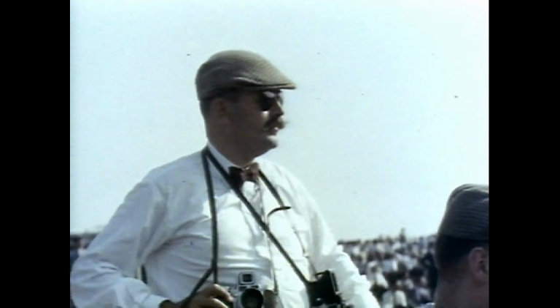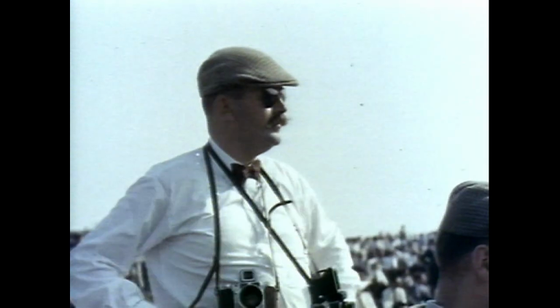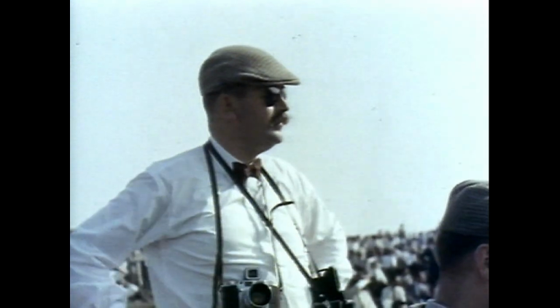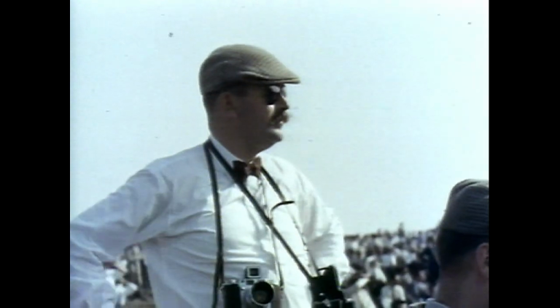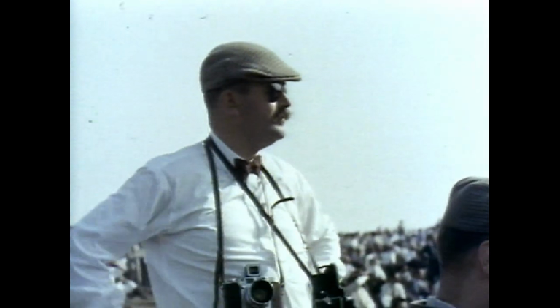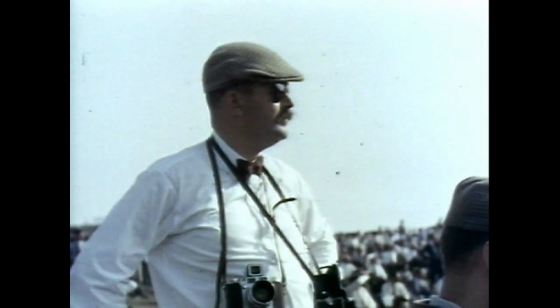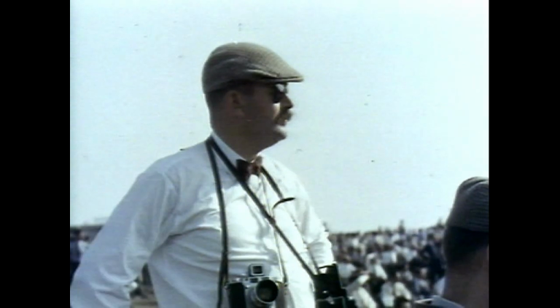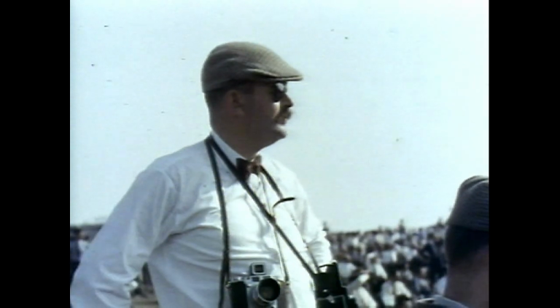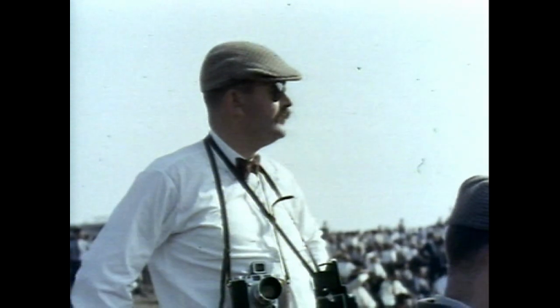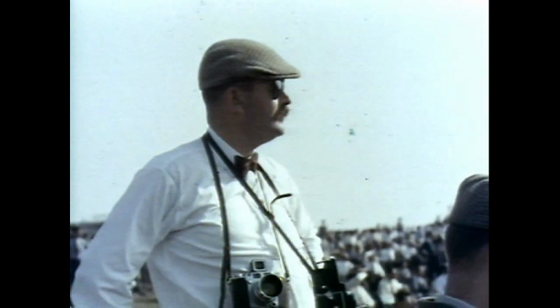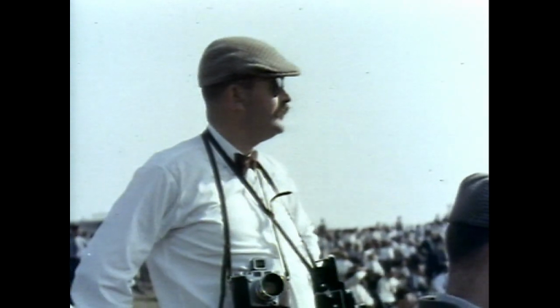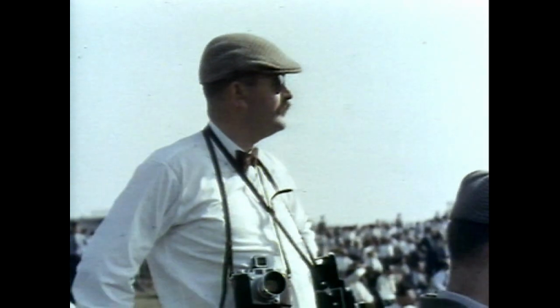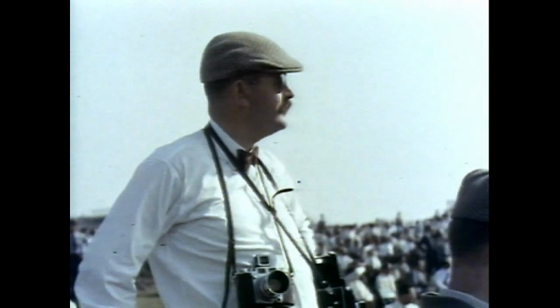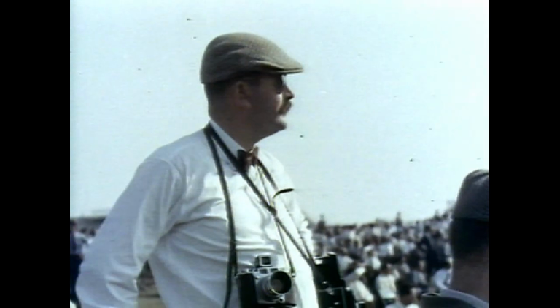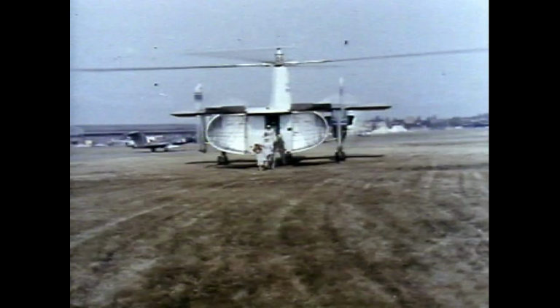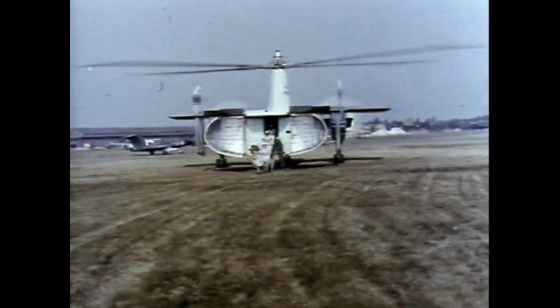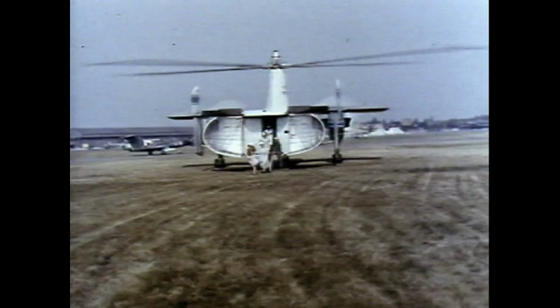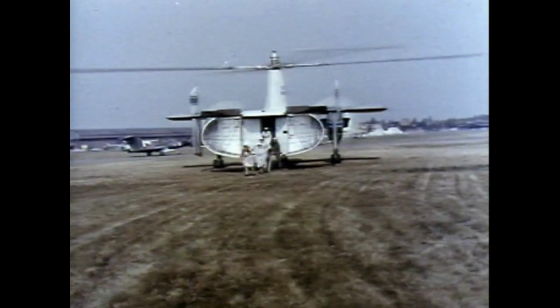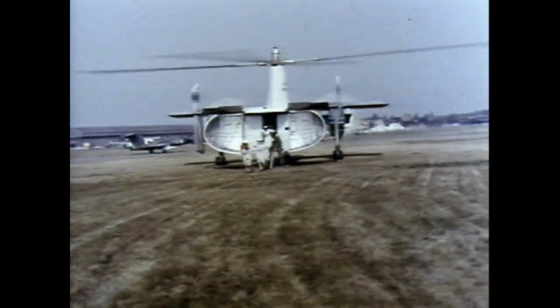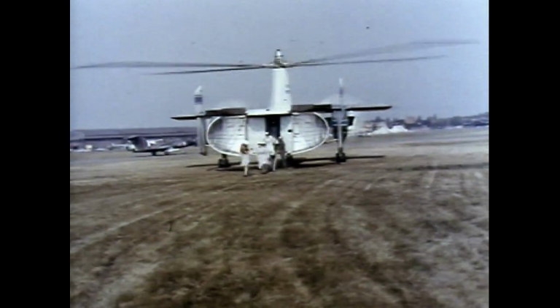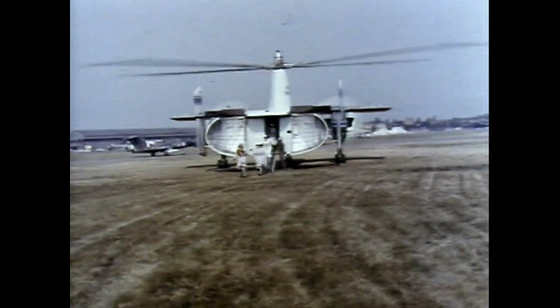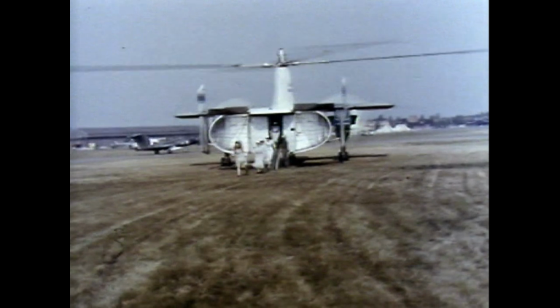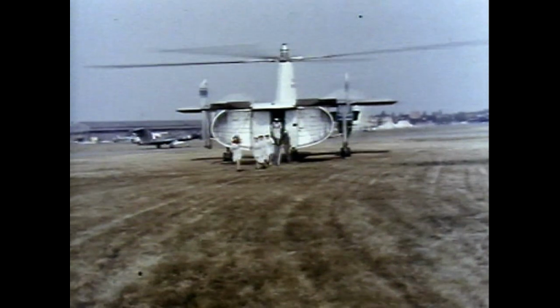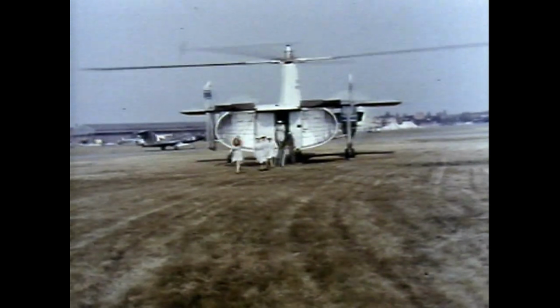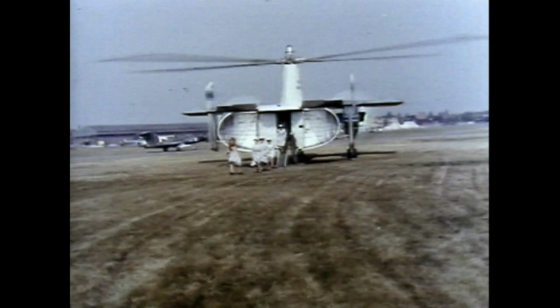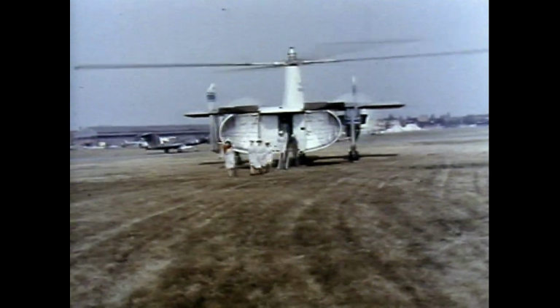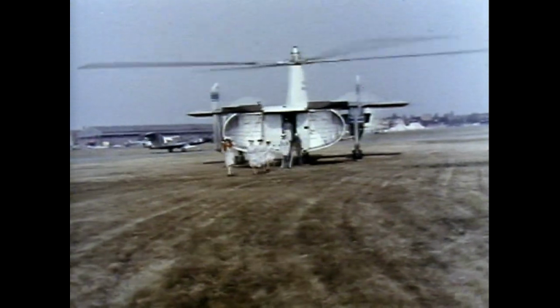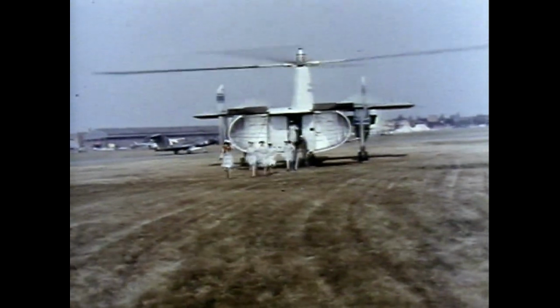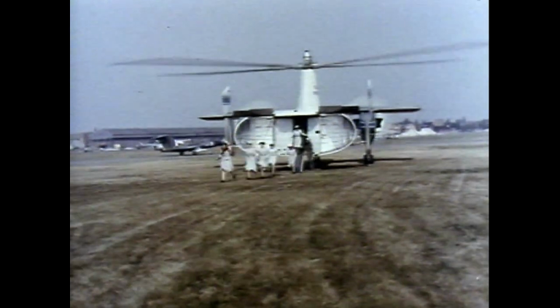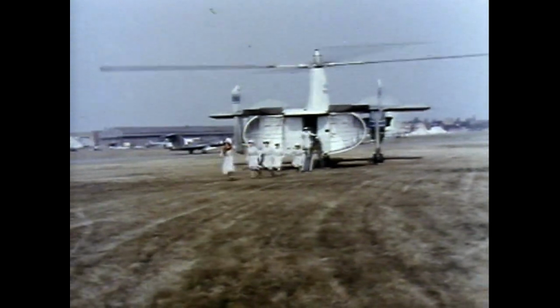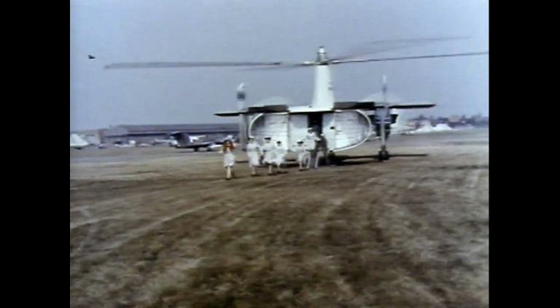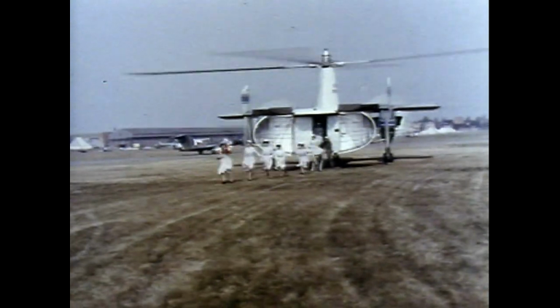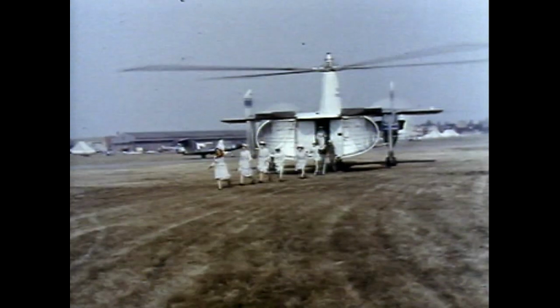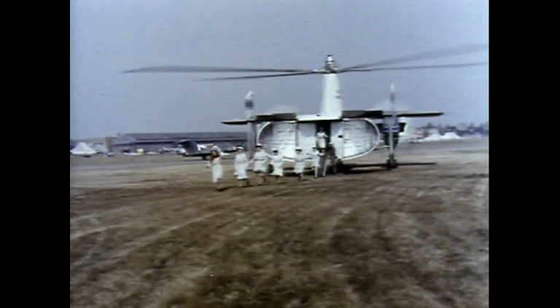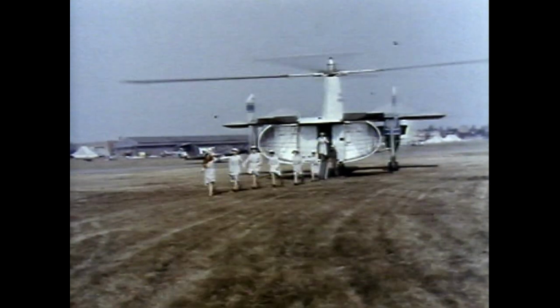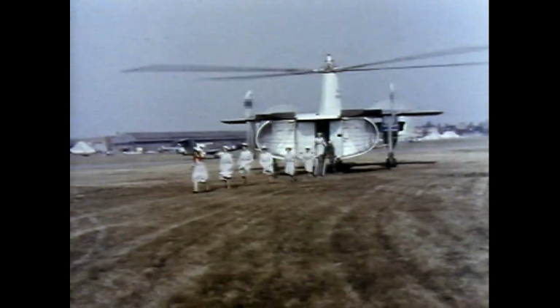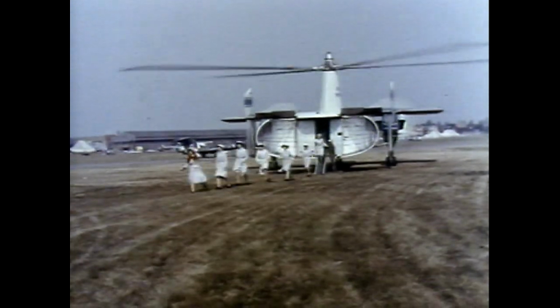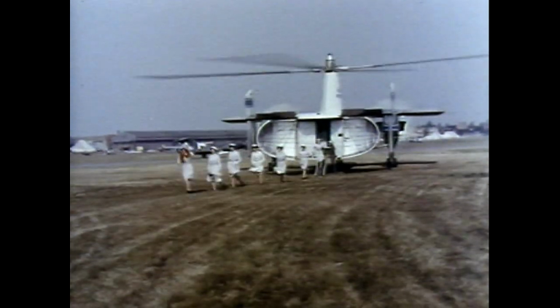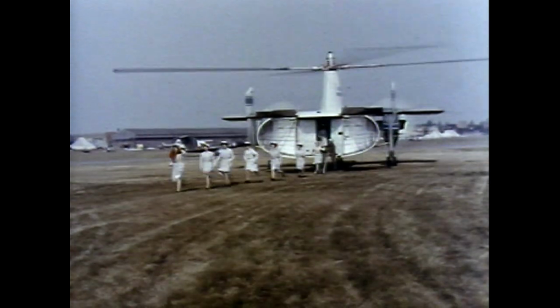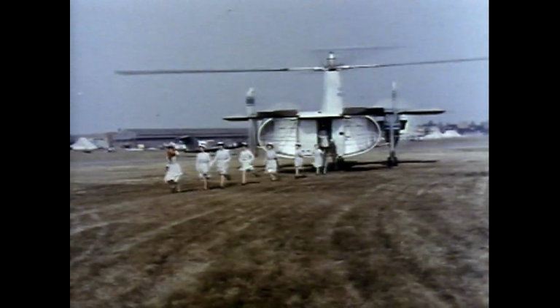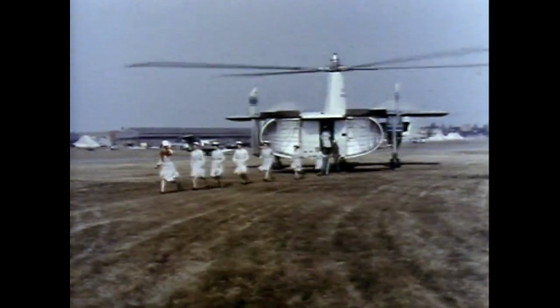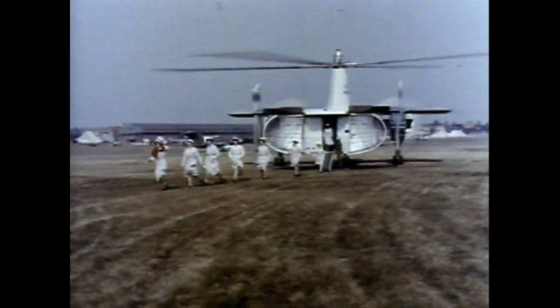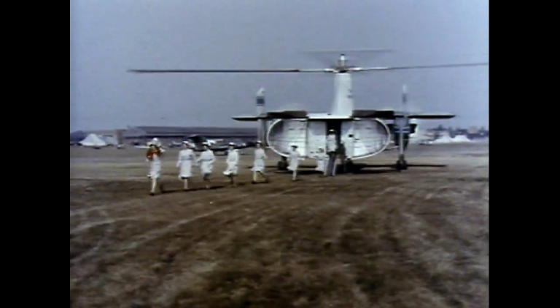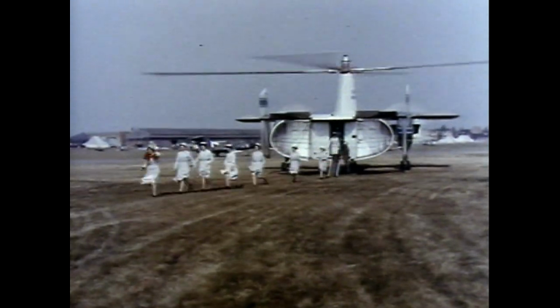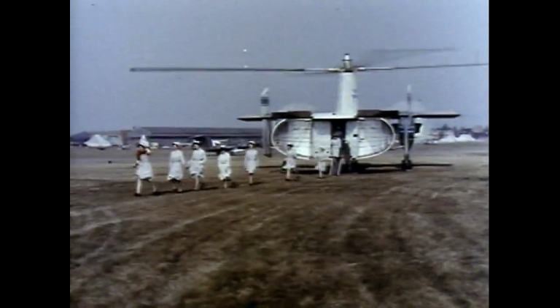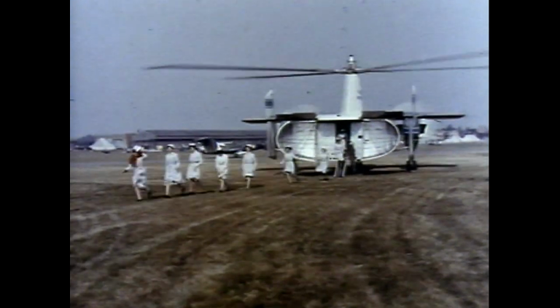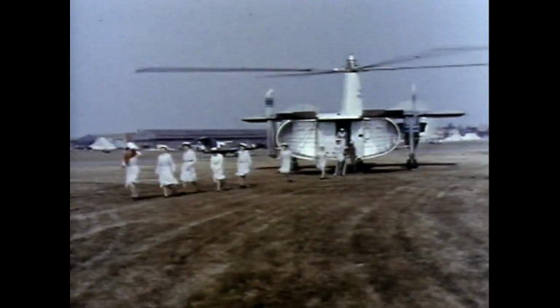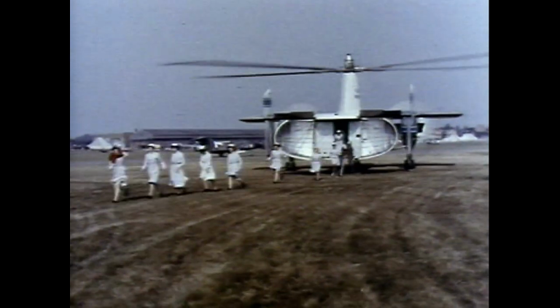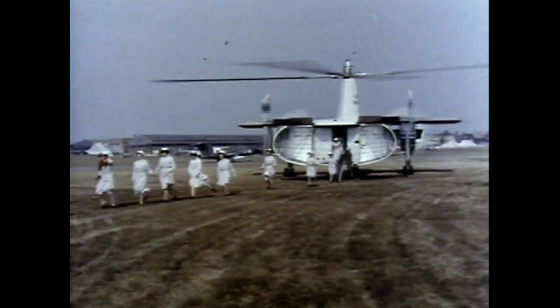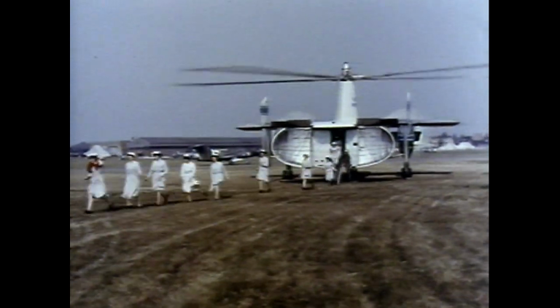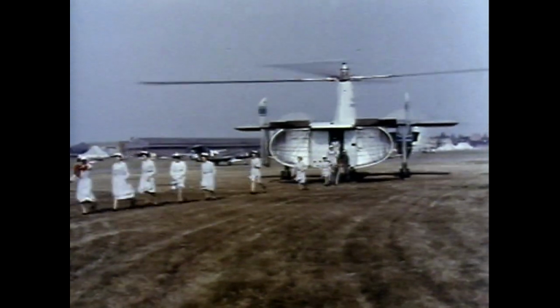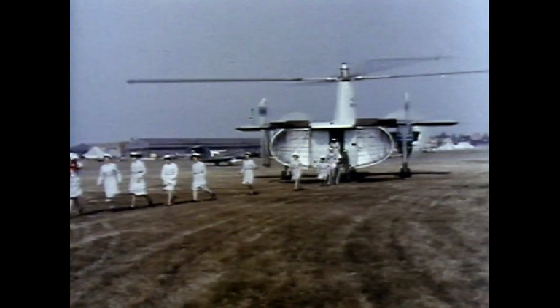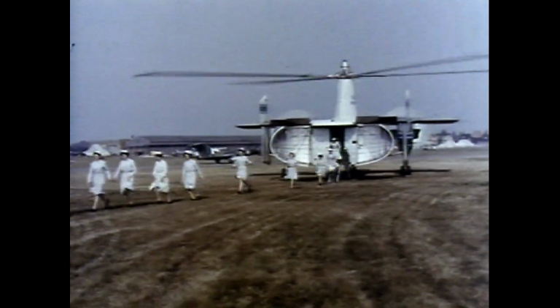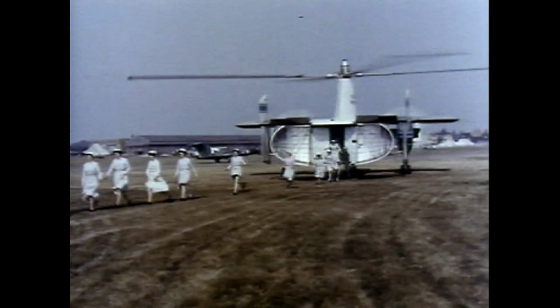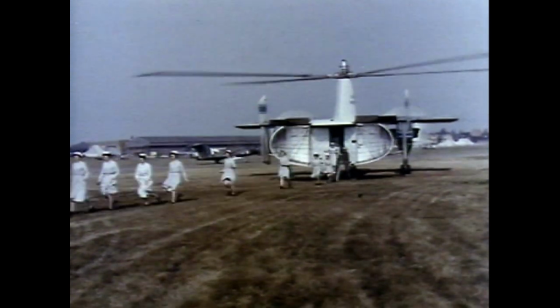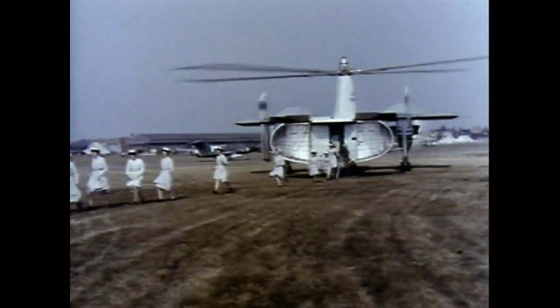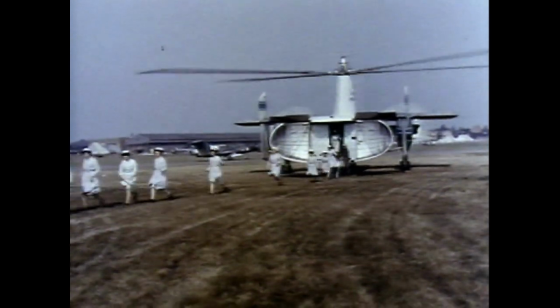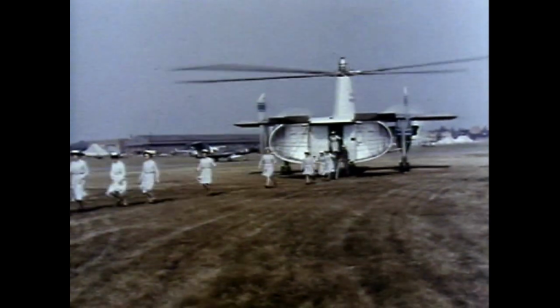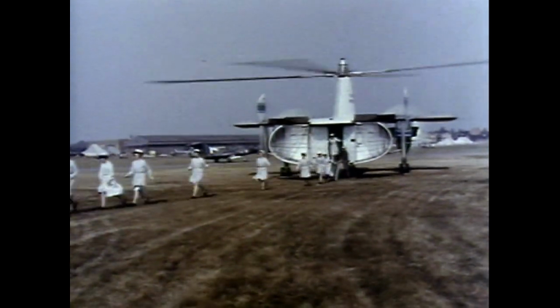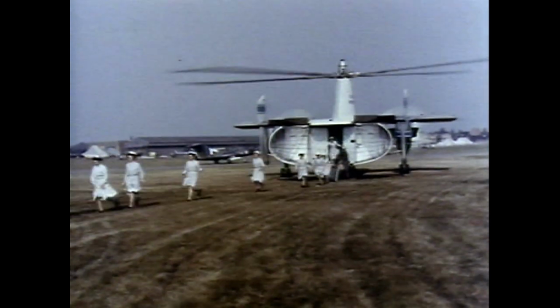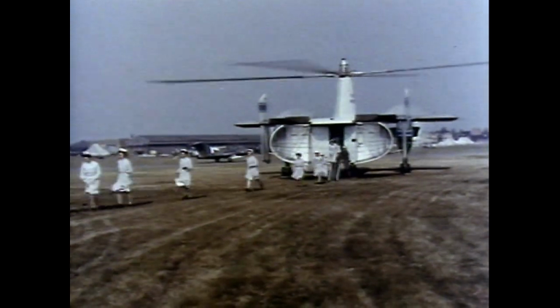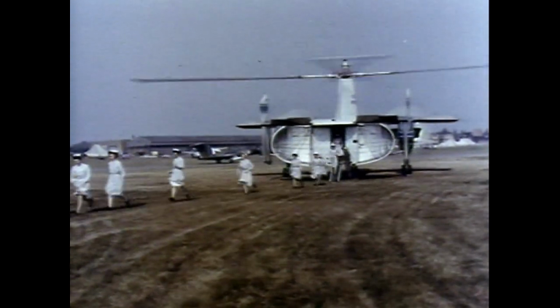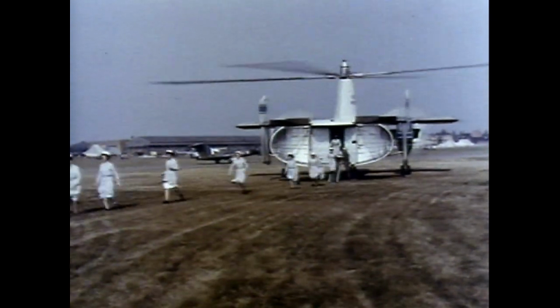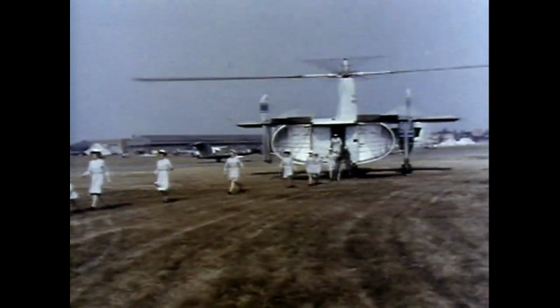Now, what's all this? A cabin full of nurses gives a vivid example of the capacity of this remarkable machine.